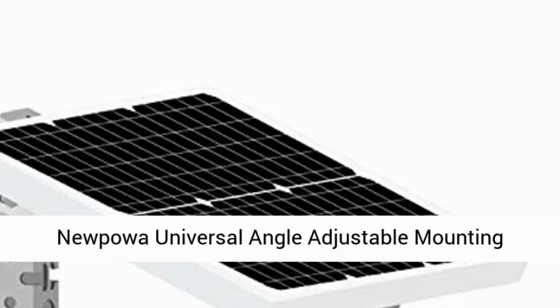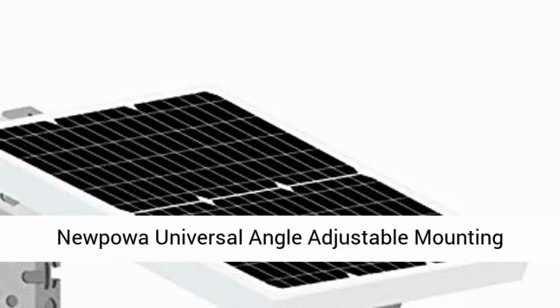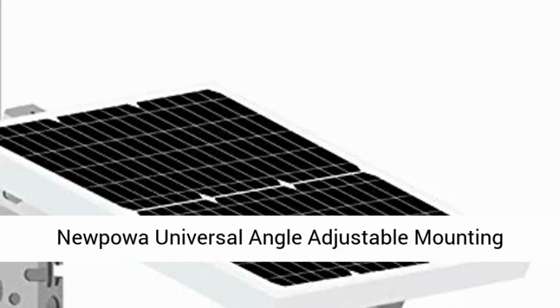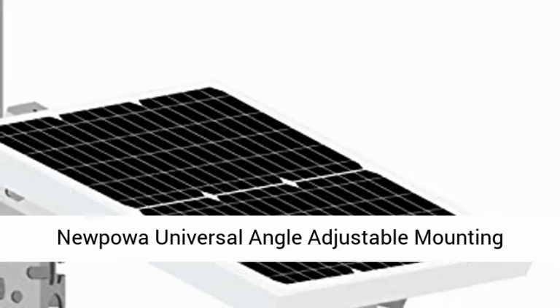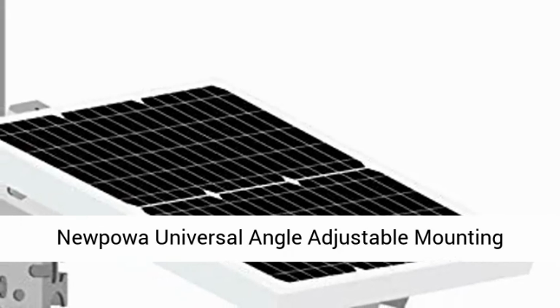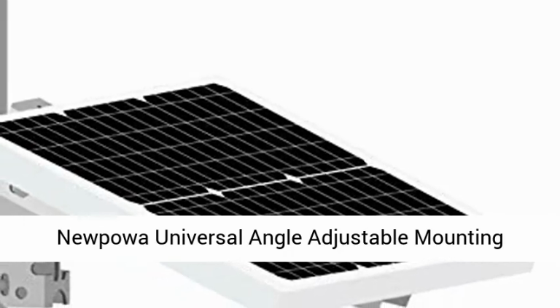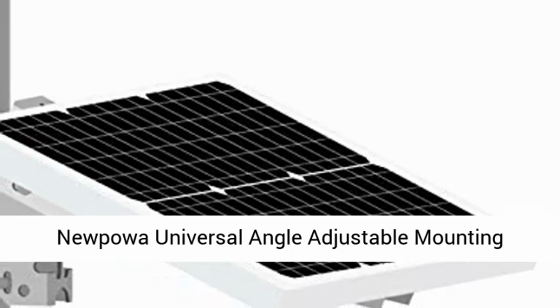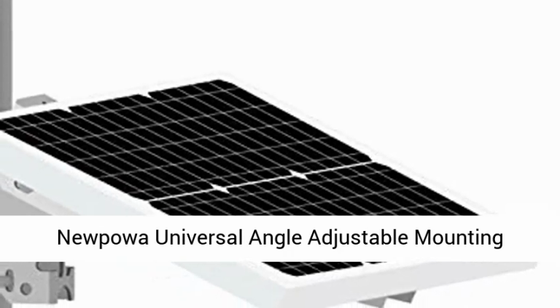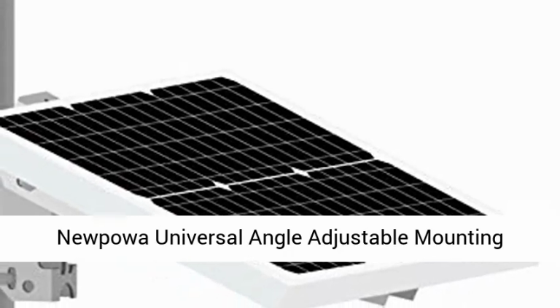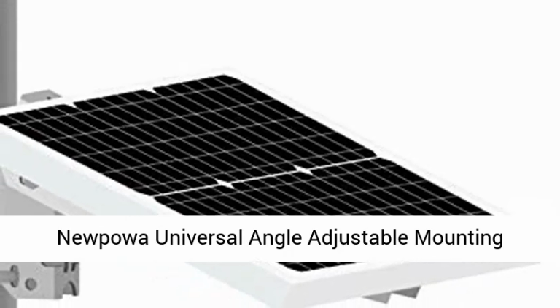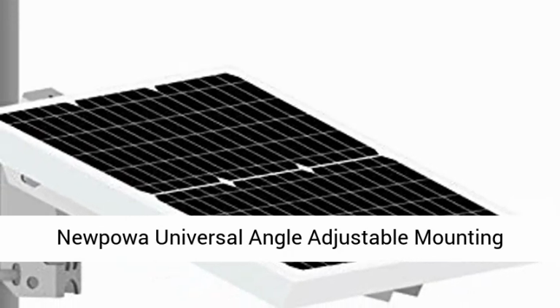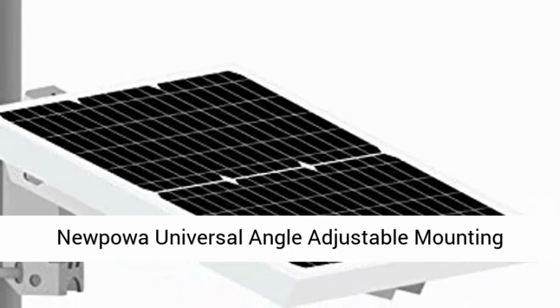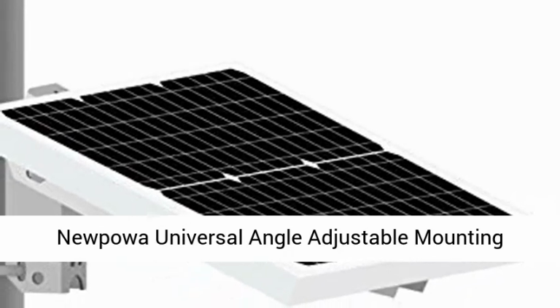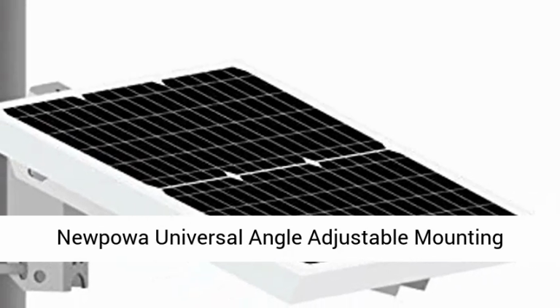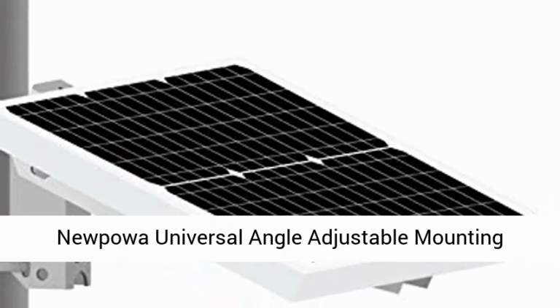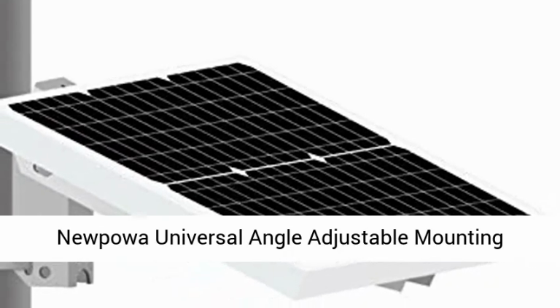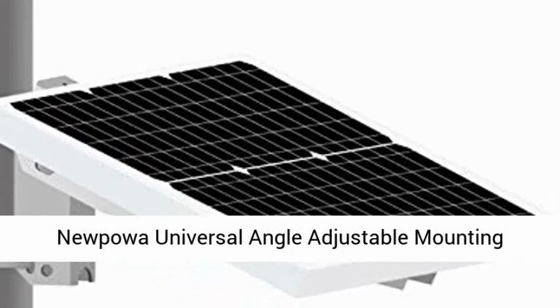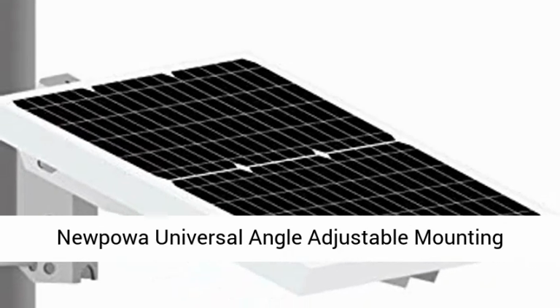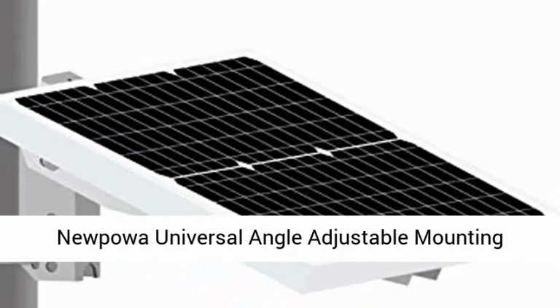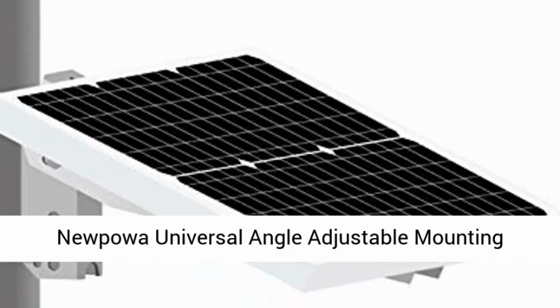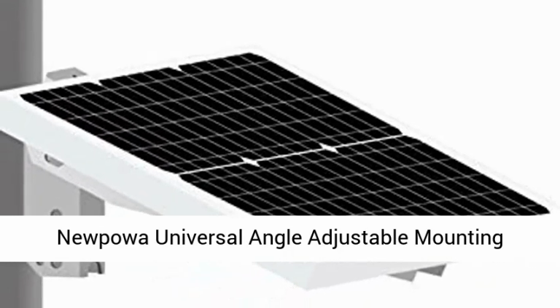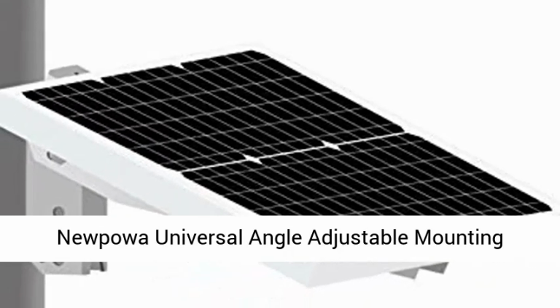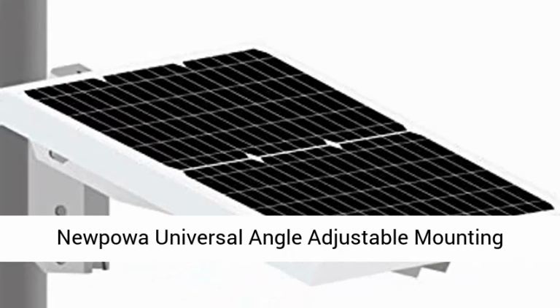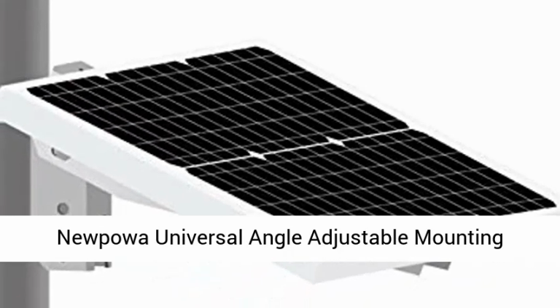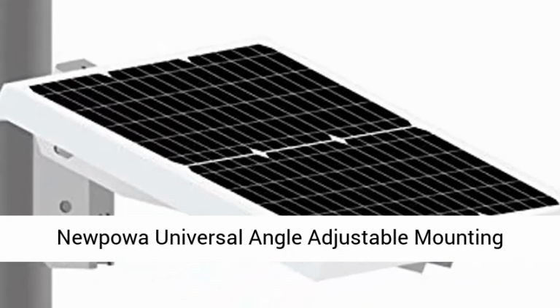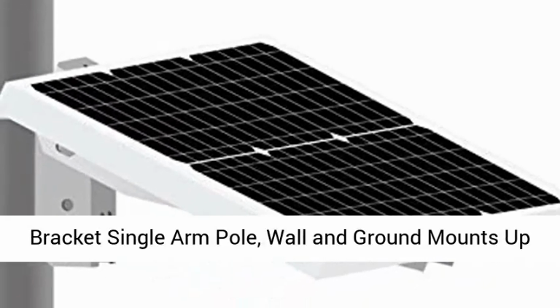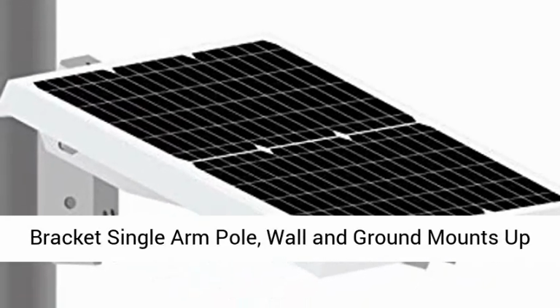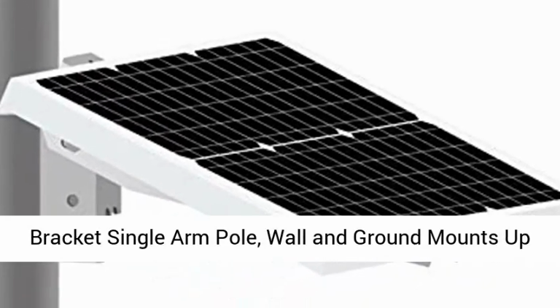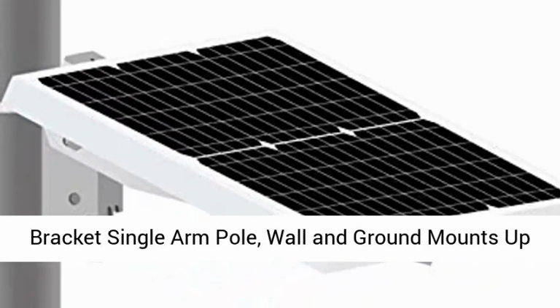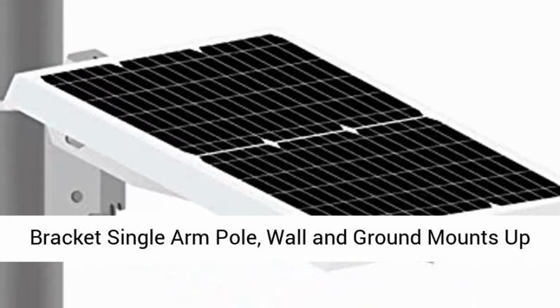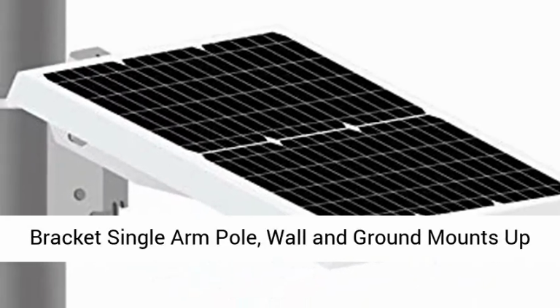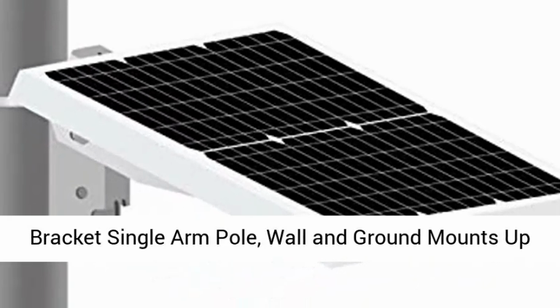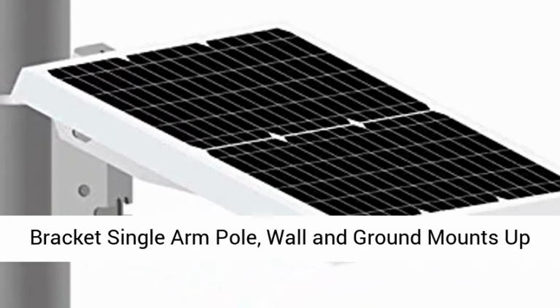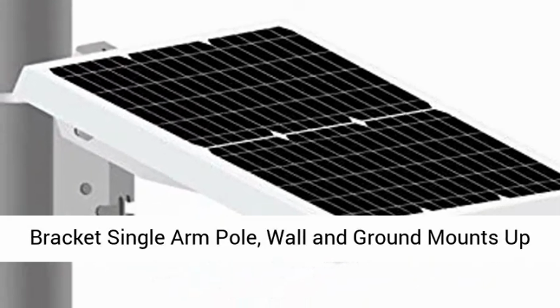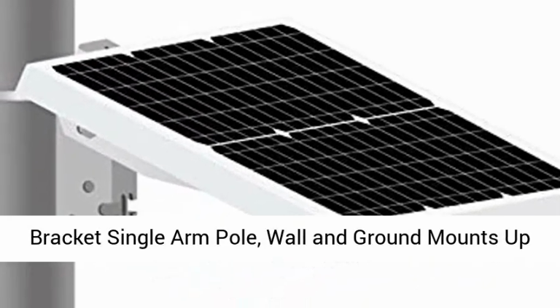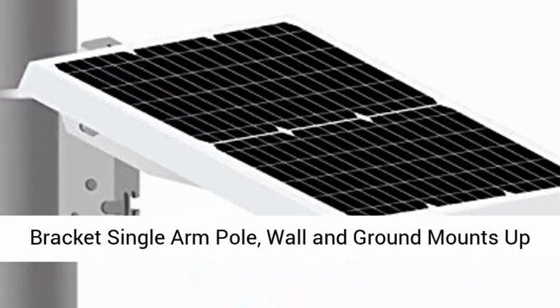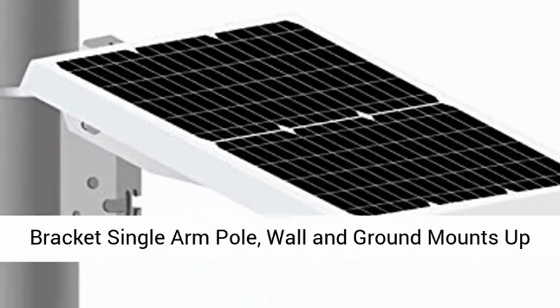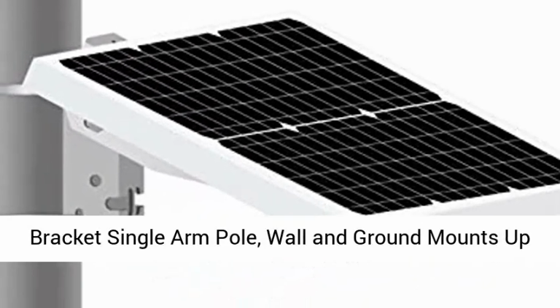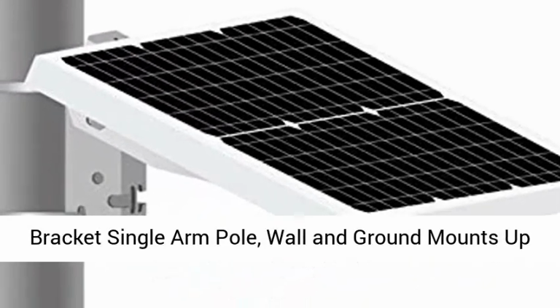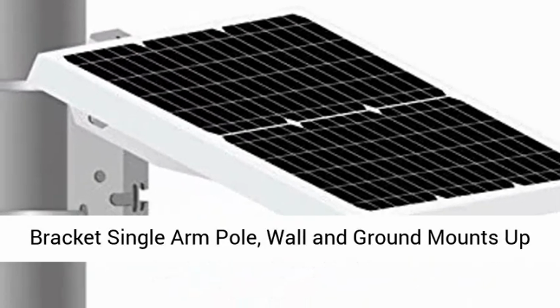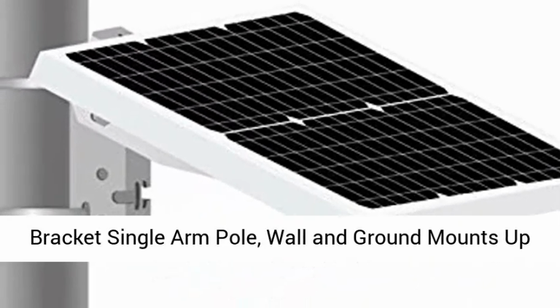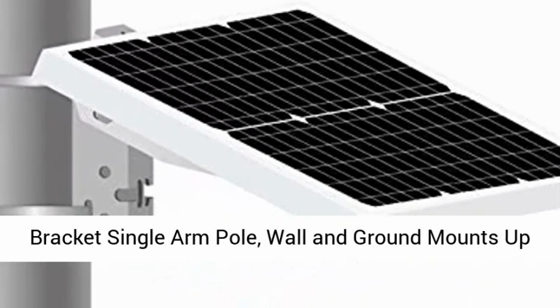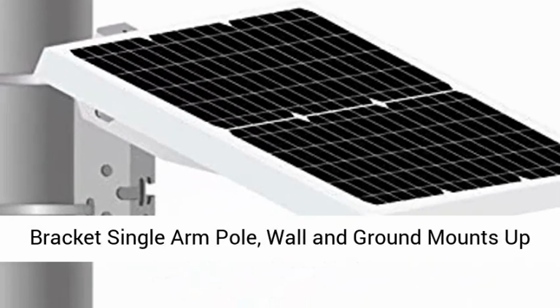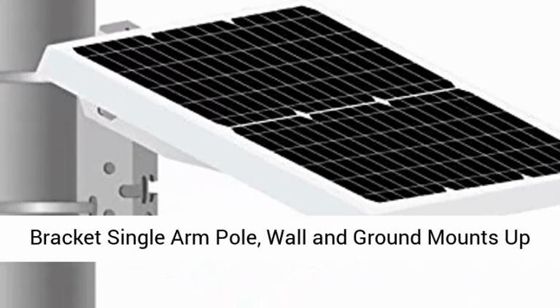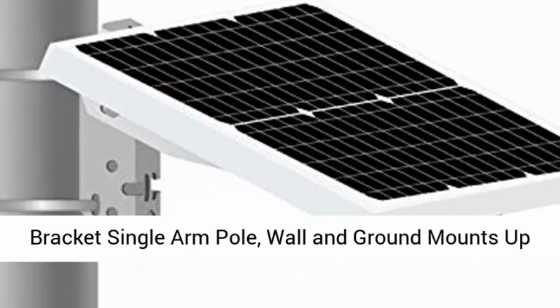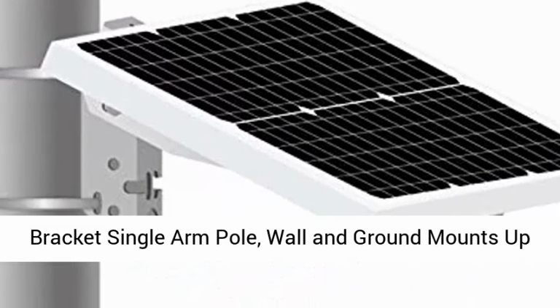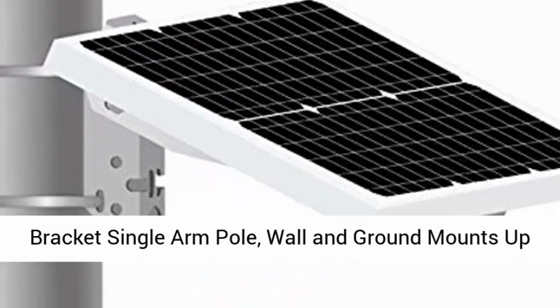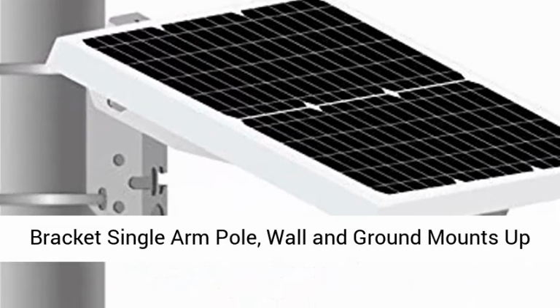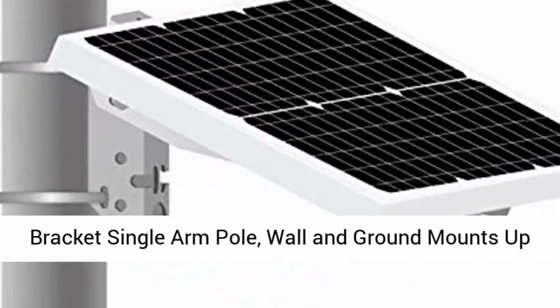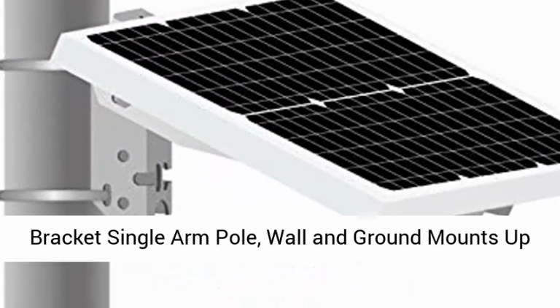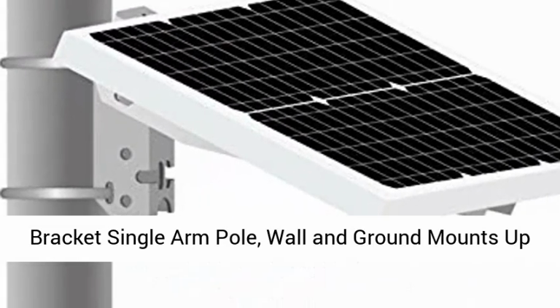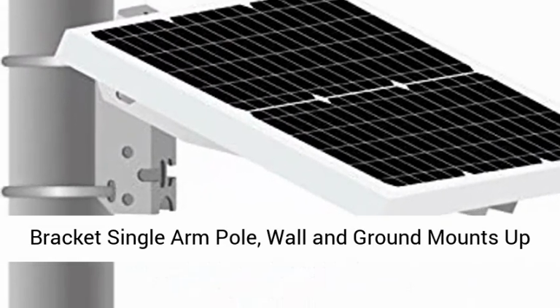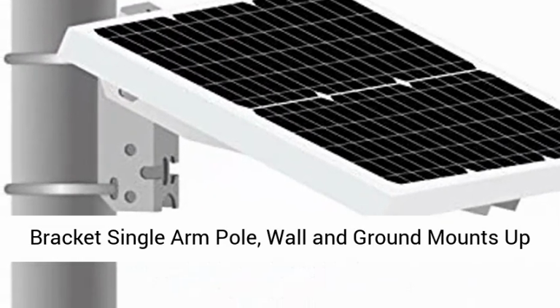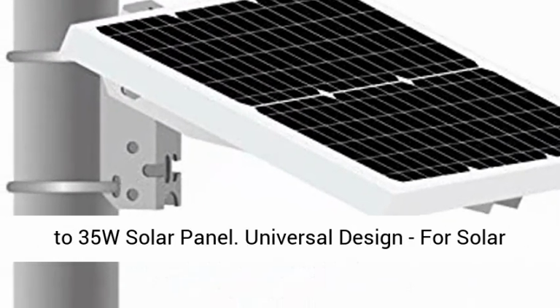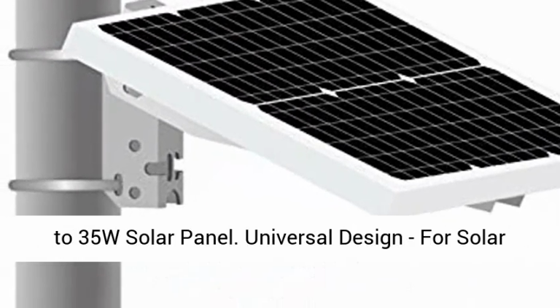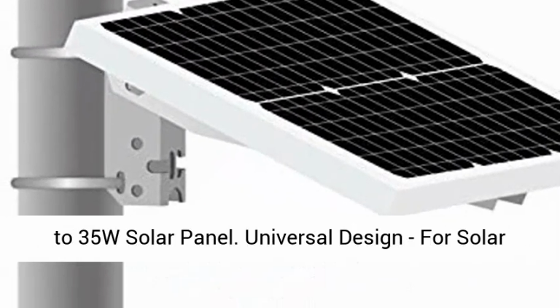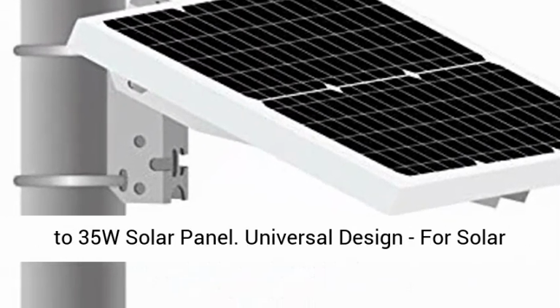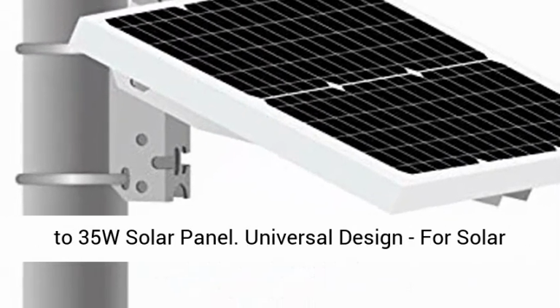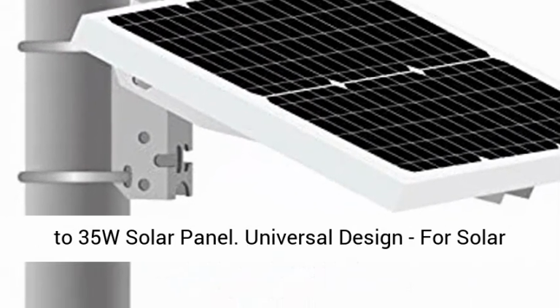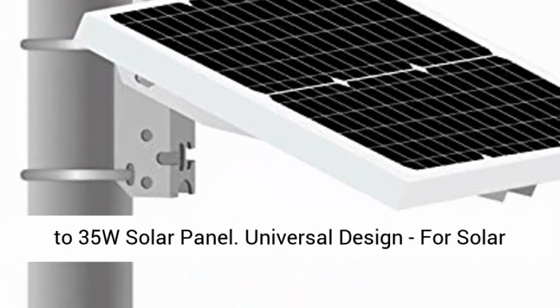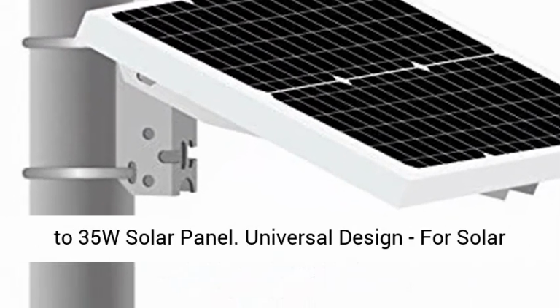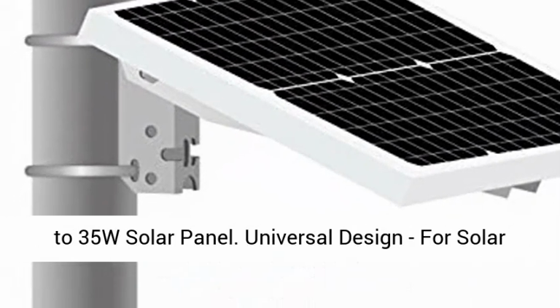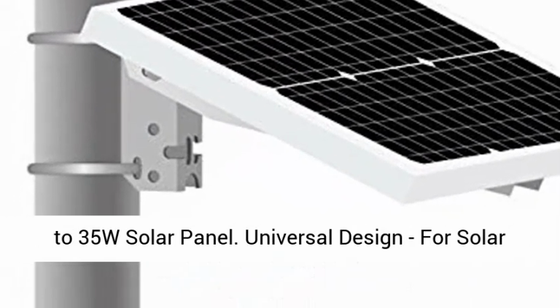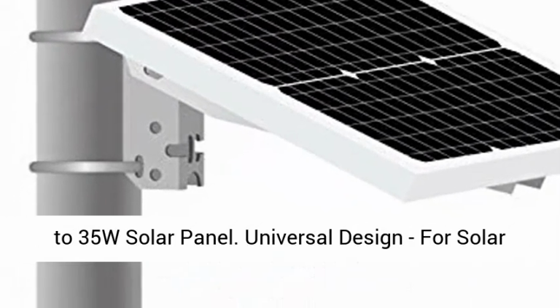Newpowa Universal Angle Adjustable Mounting Bracket Single Arm Pole, Wall, and Ground Mounts — Up to 35W Solar Panel.